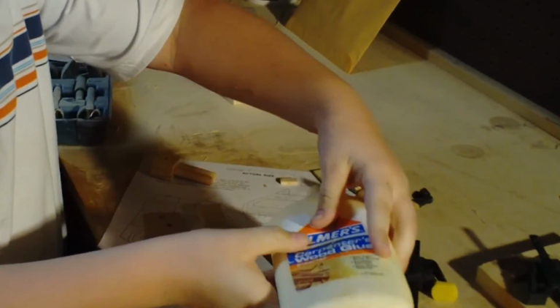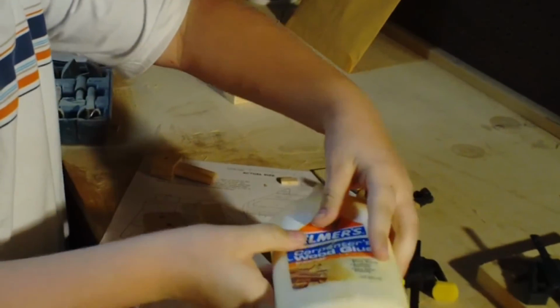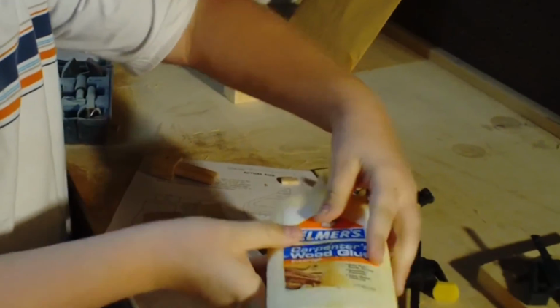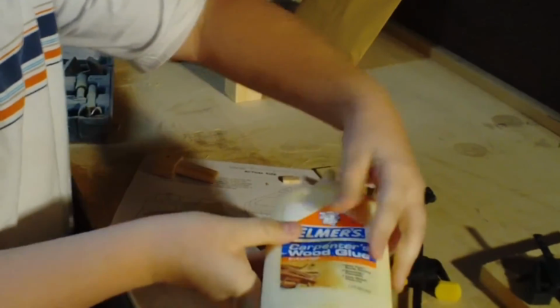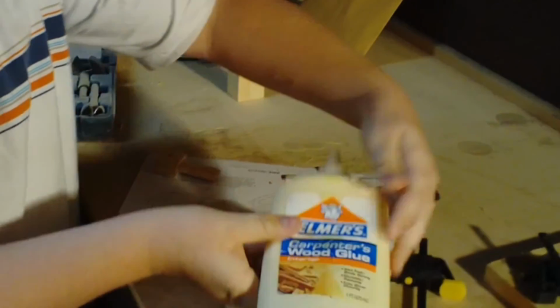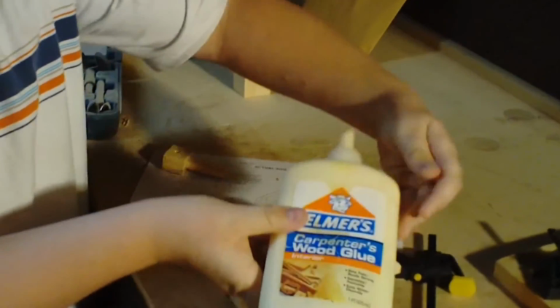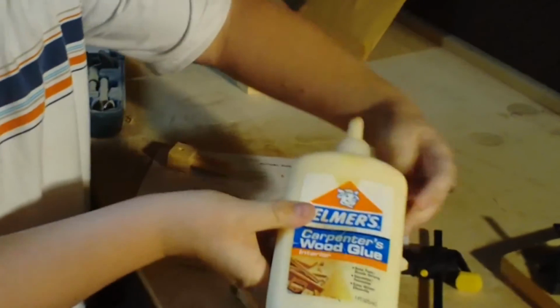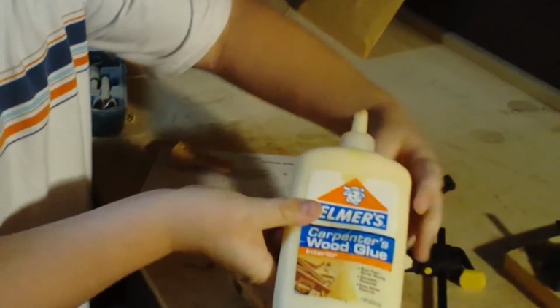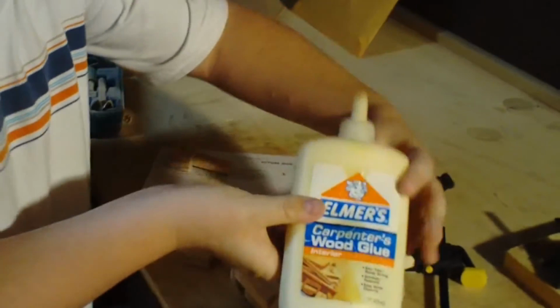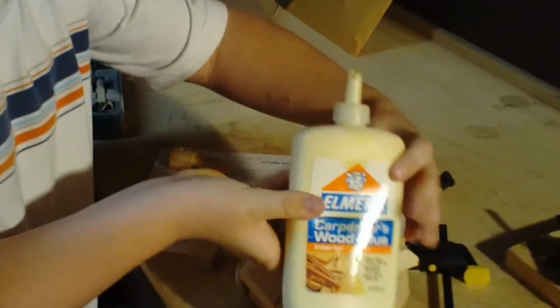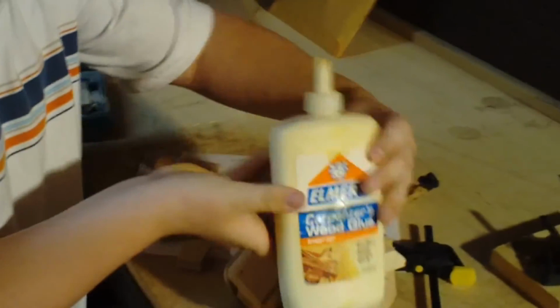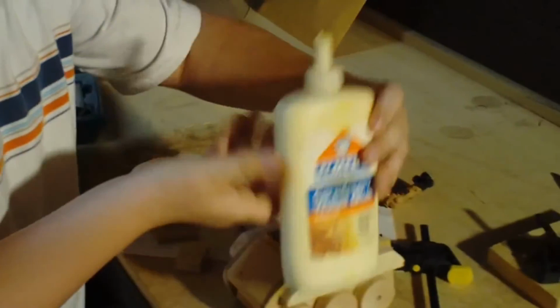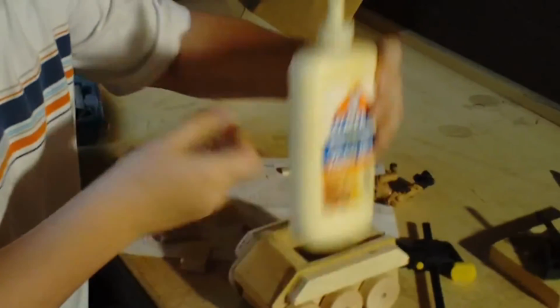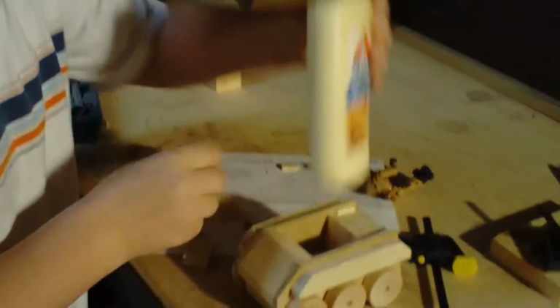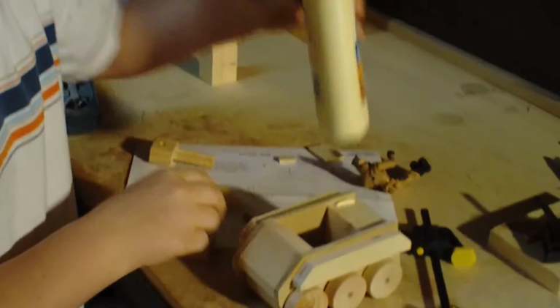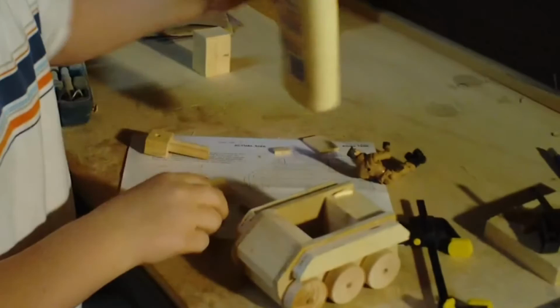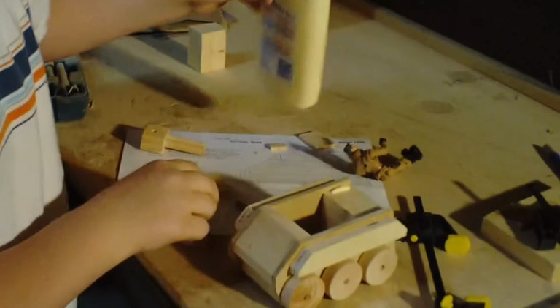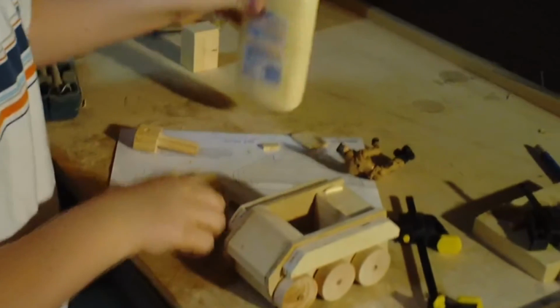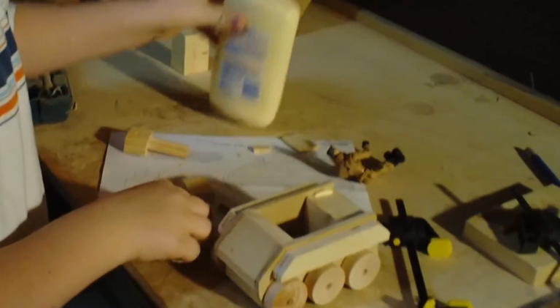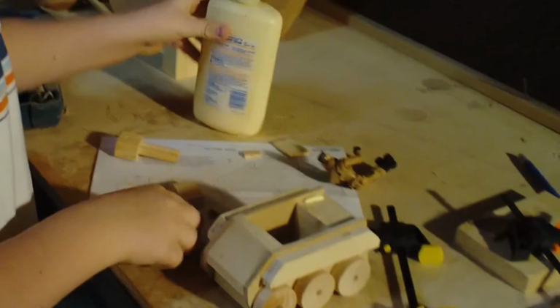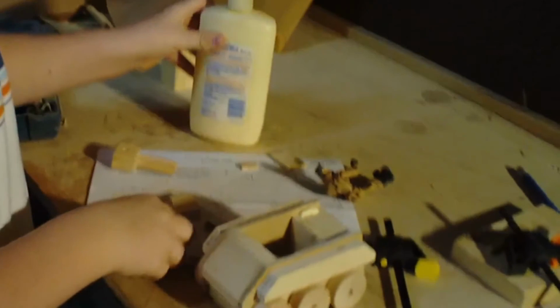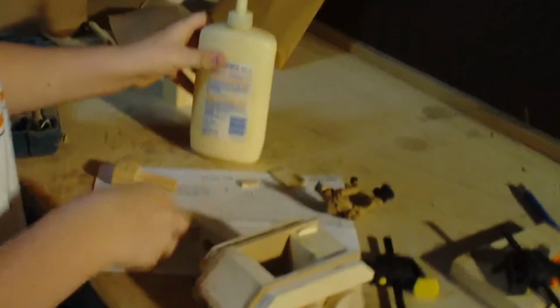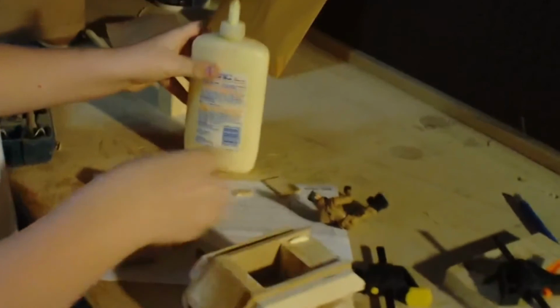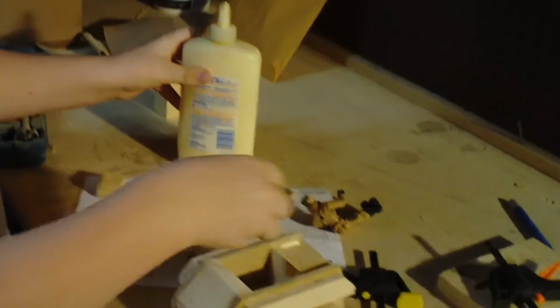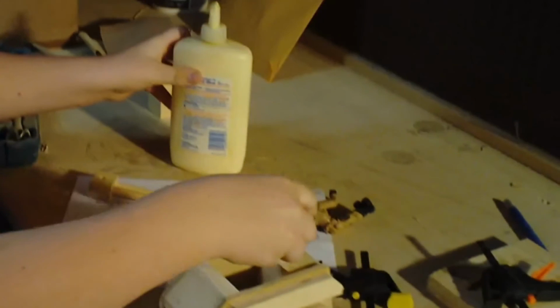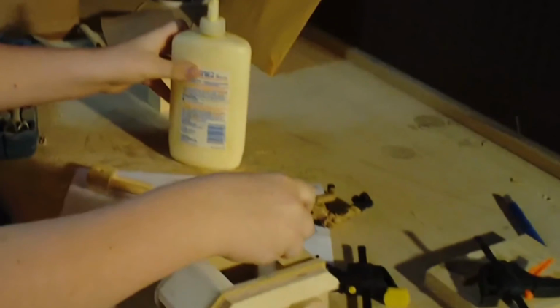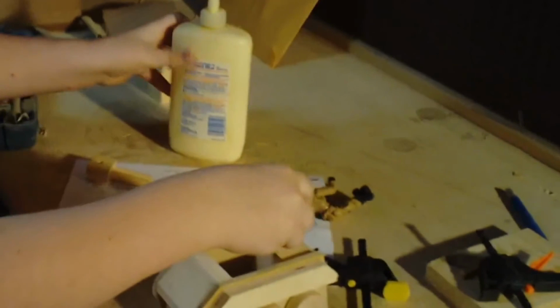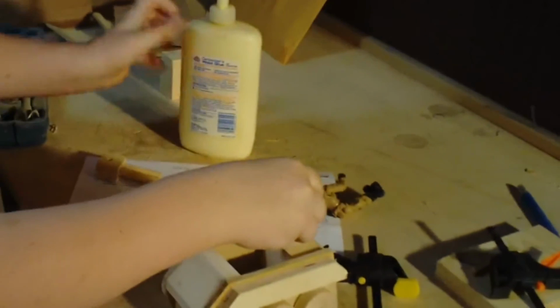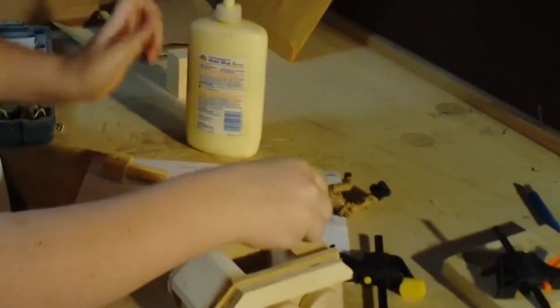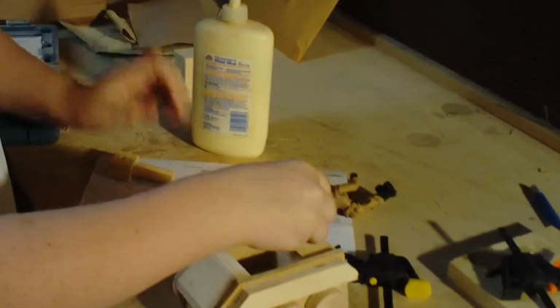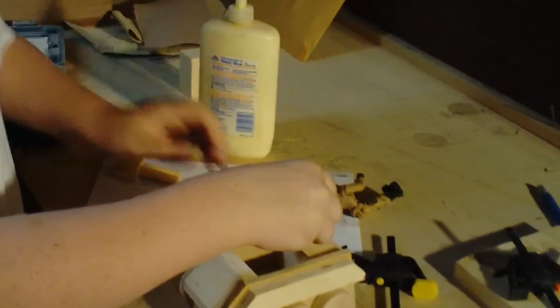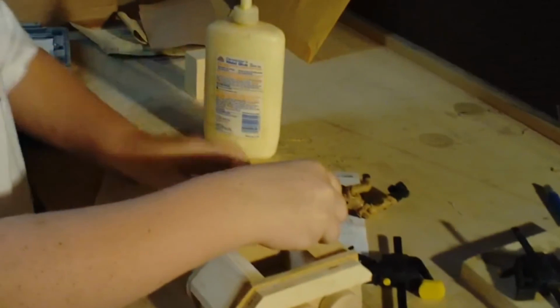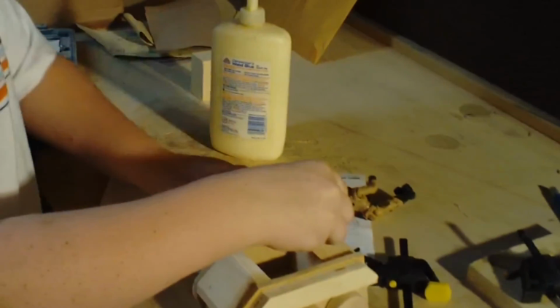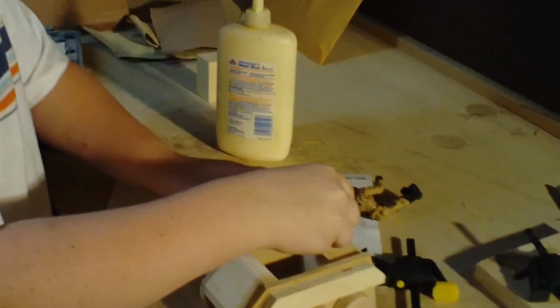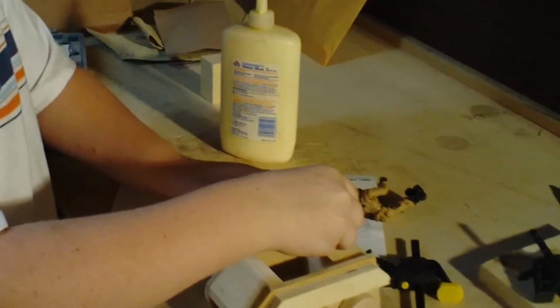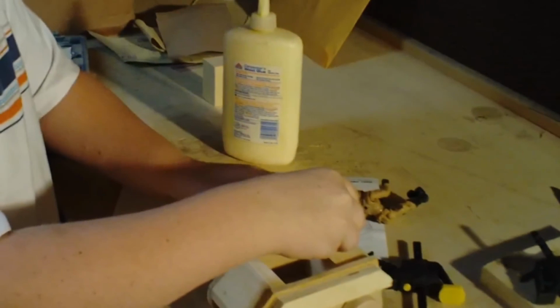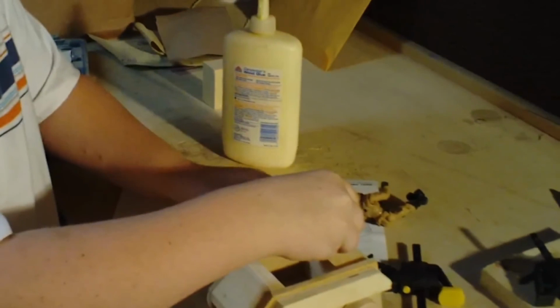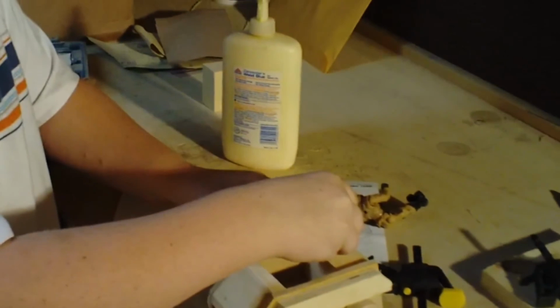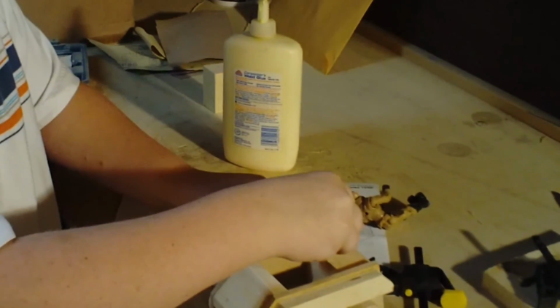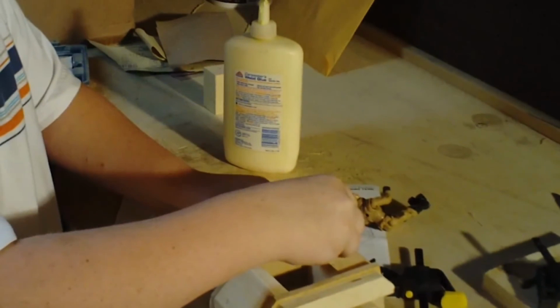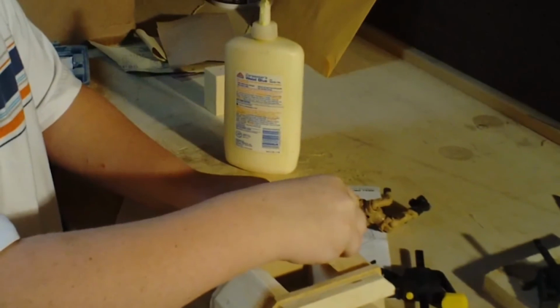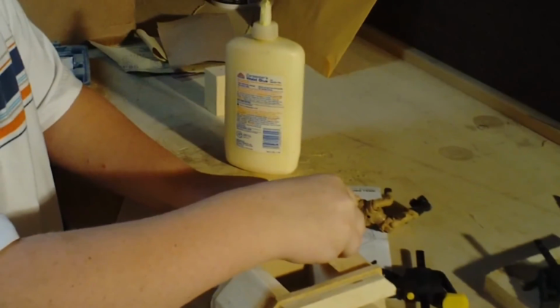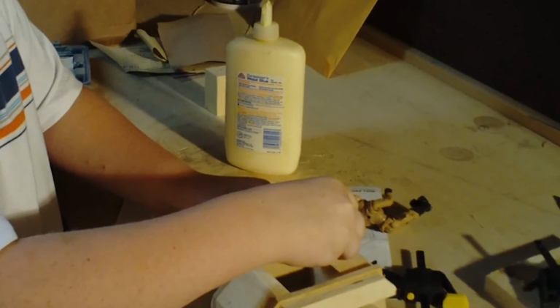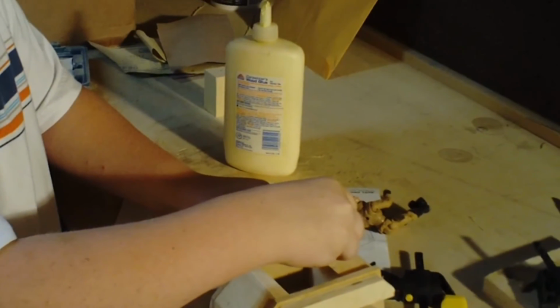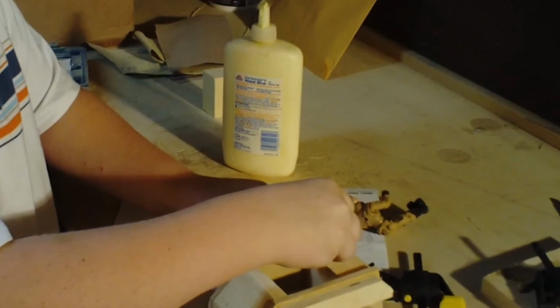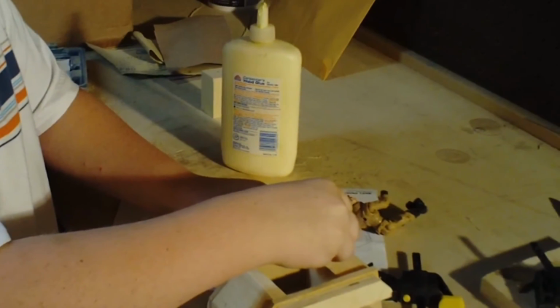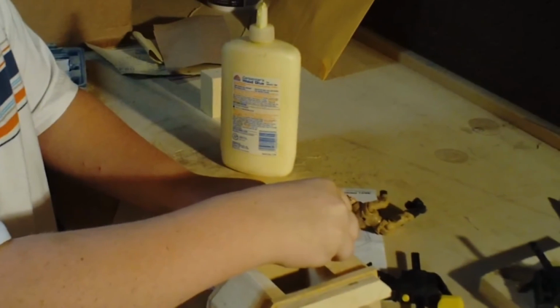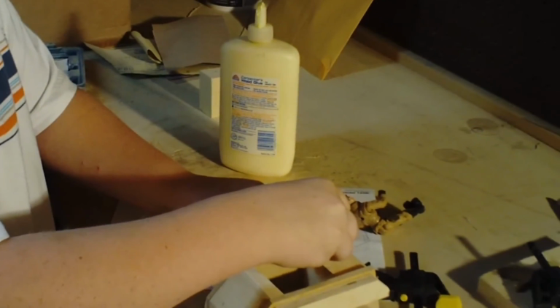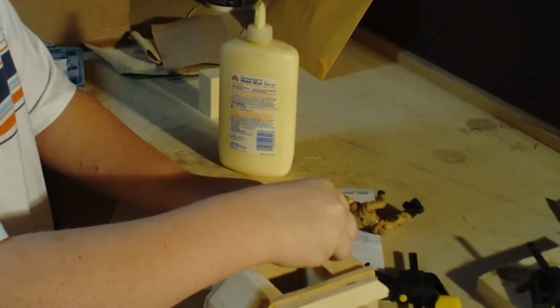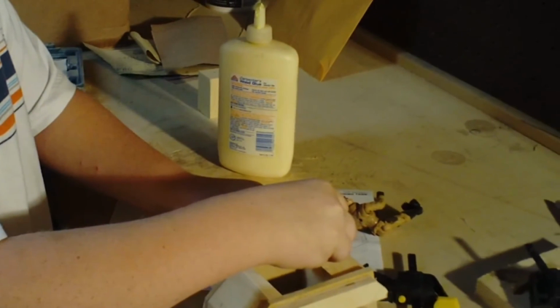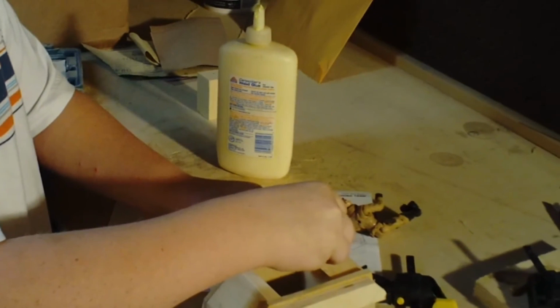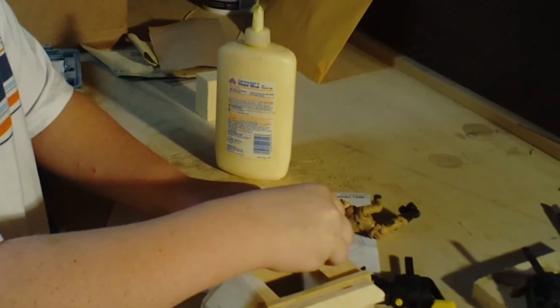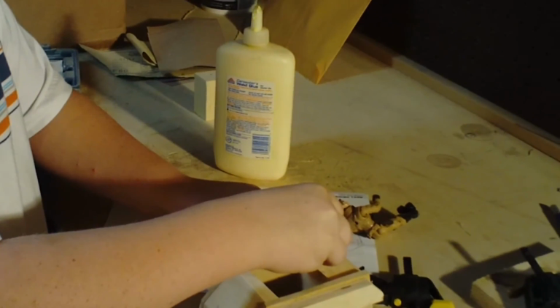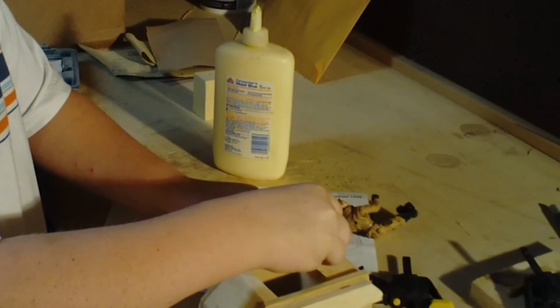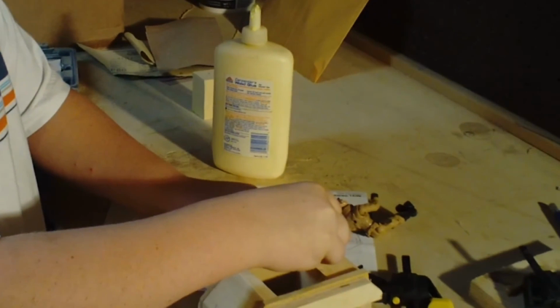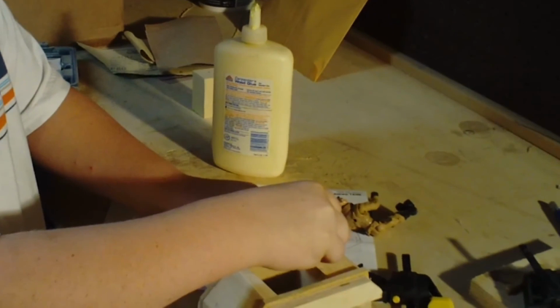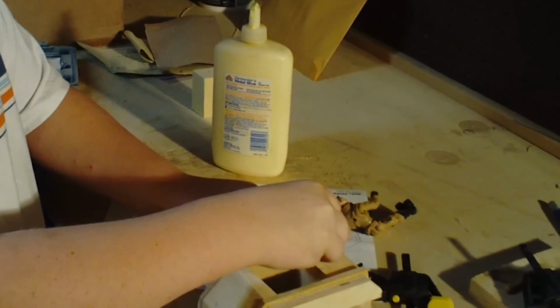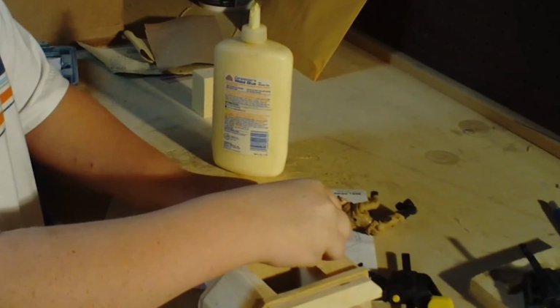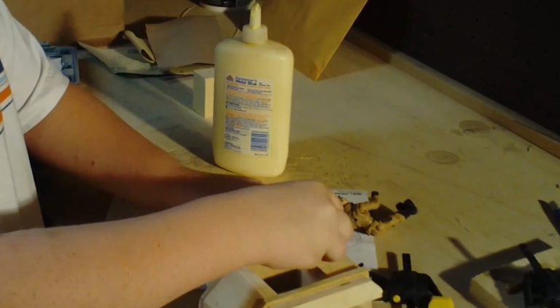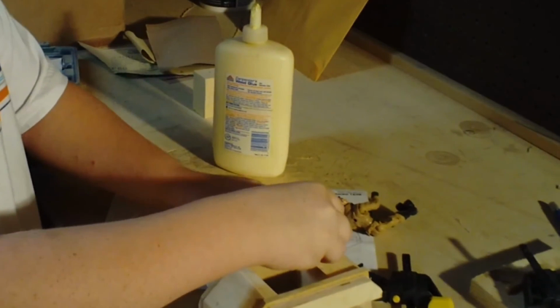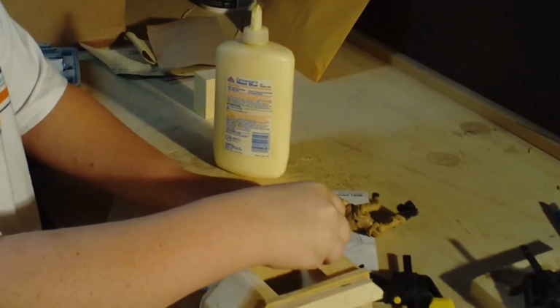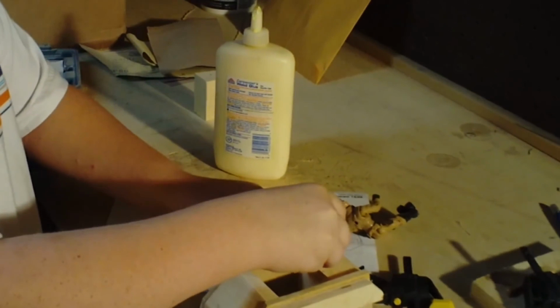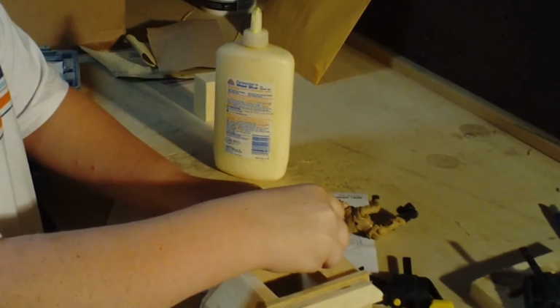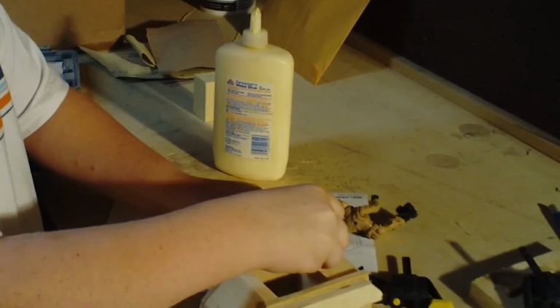I'm just gonna glue on the turret. I'm just gonna build the base first and then put the turret on the top.